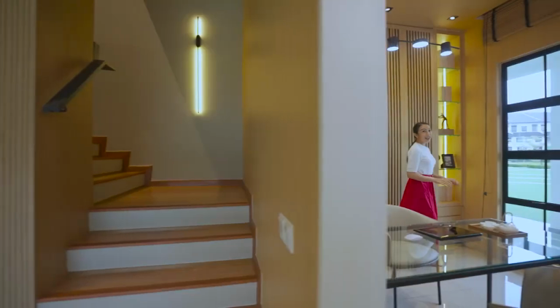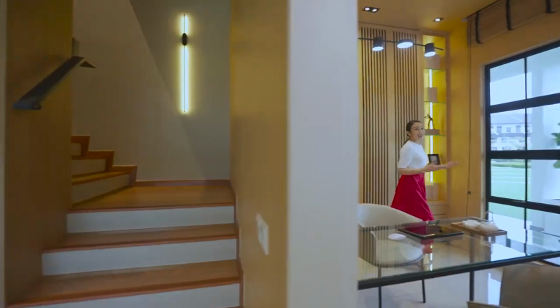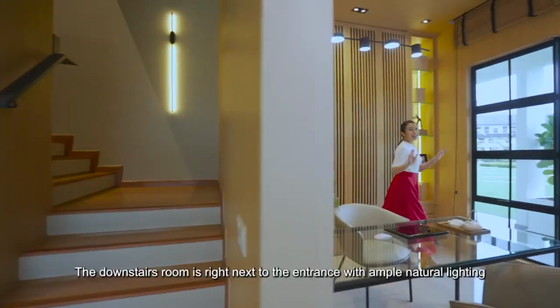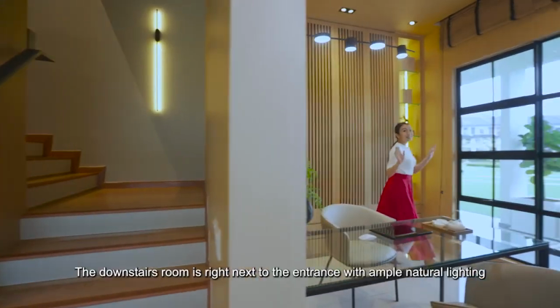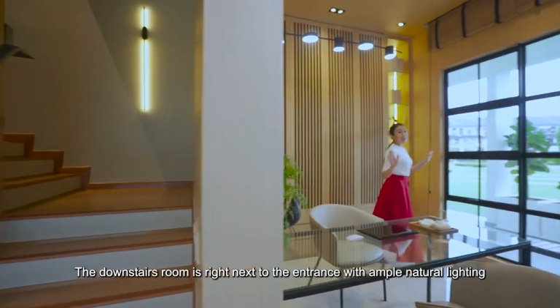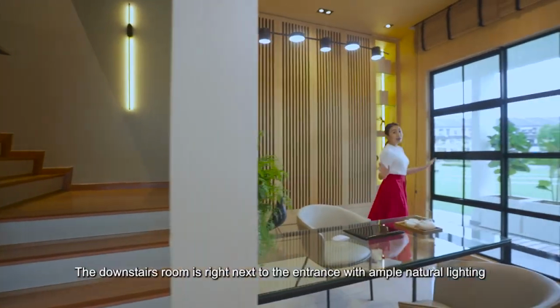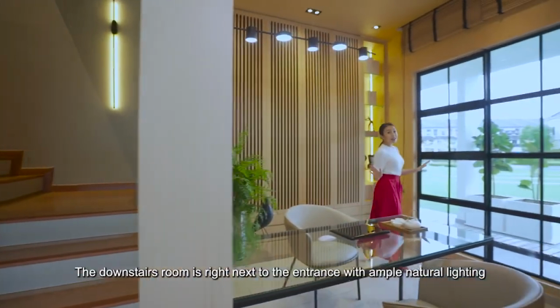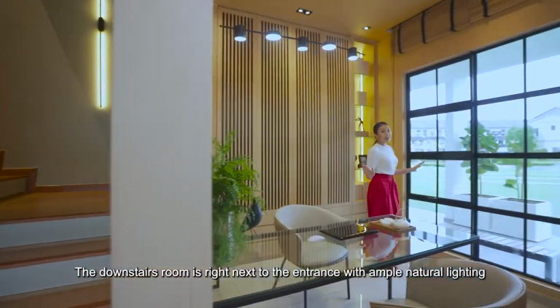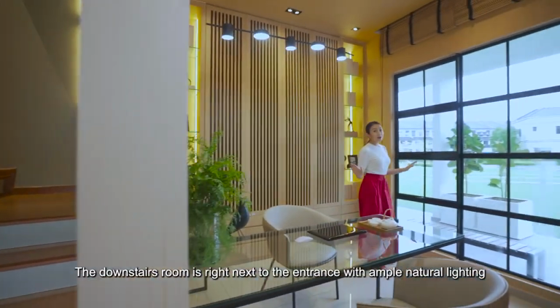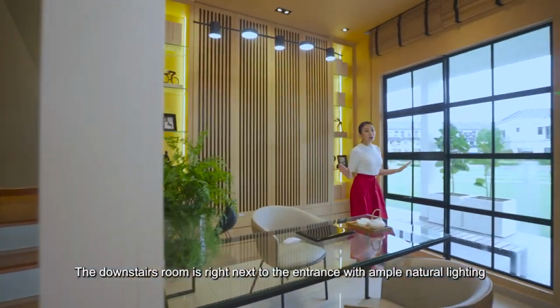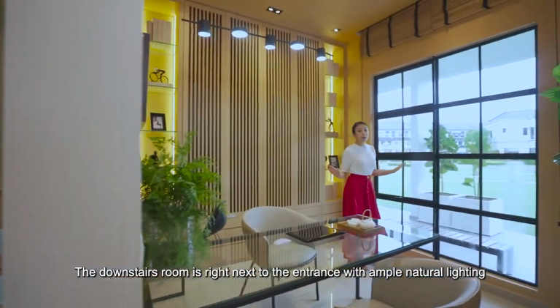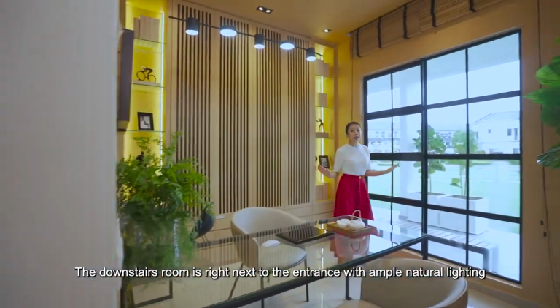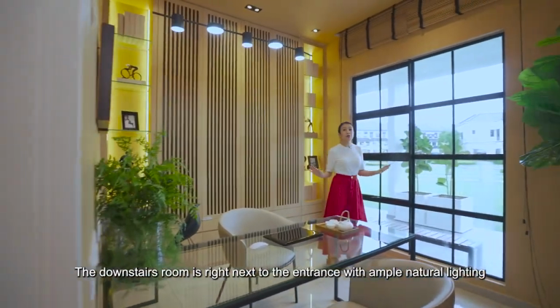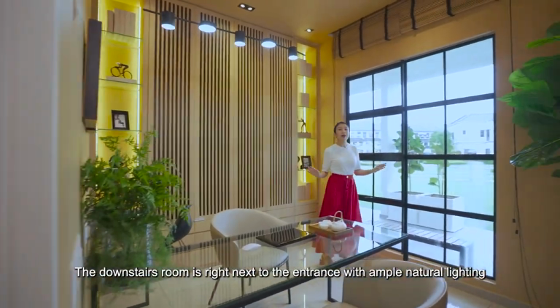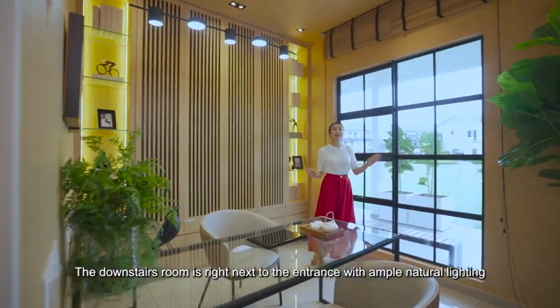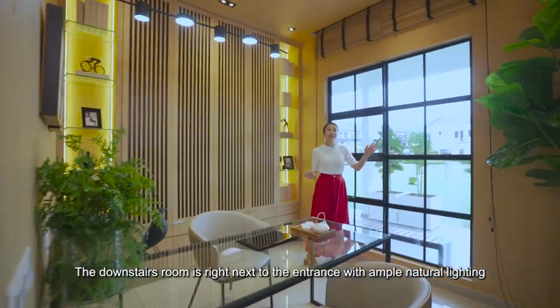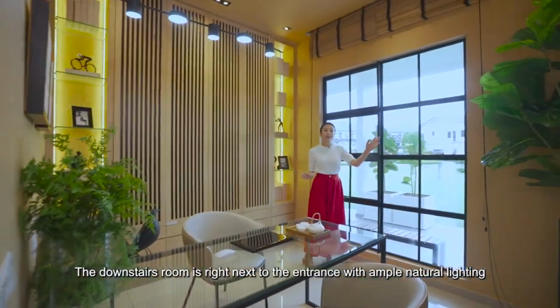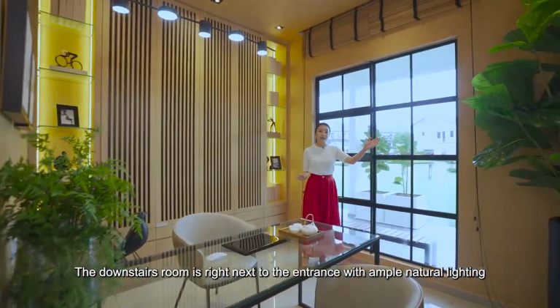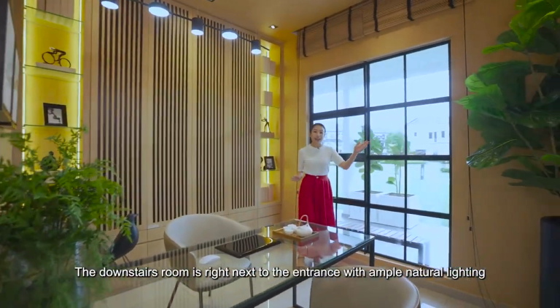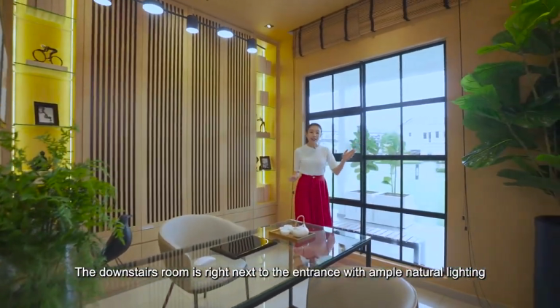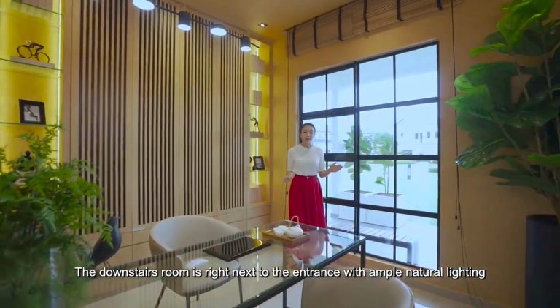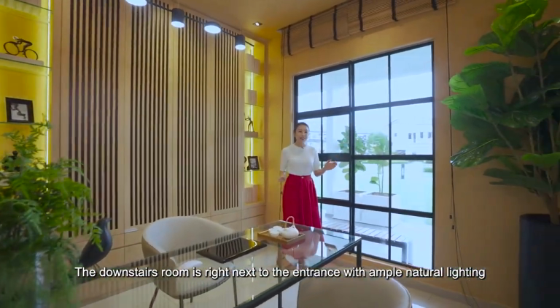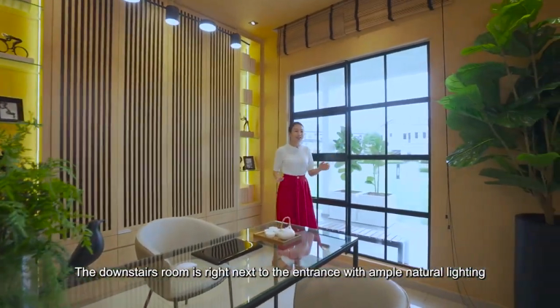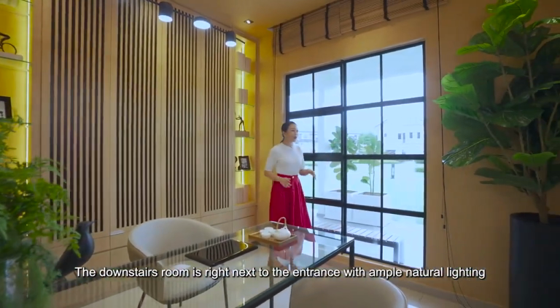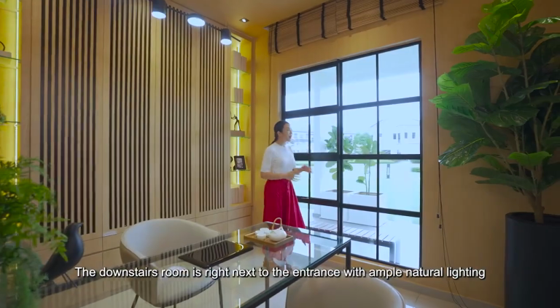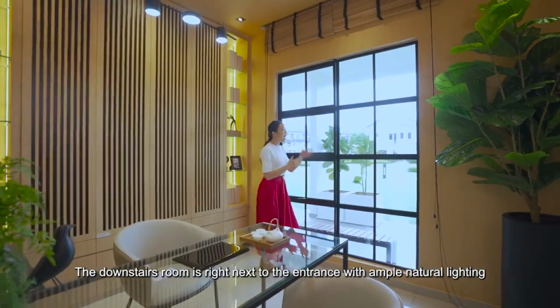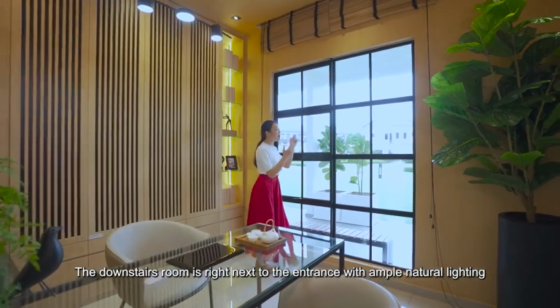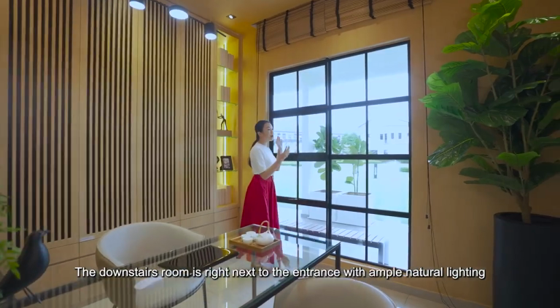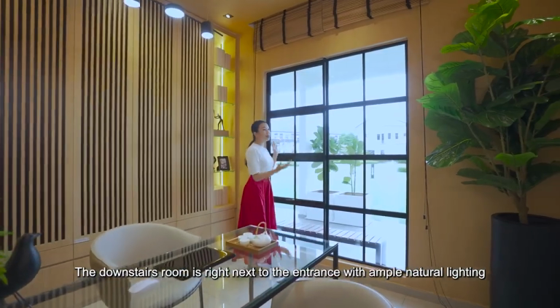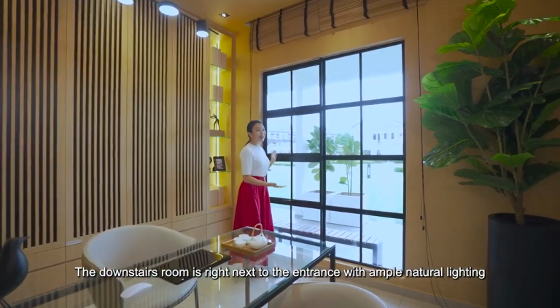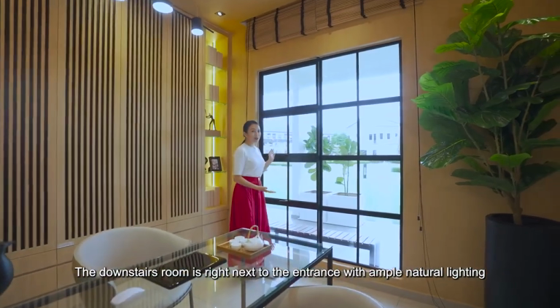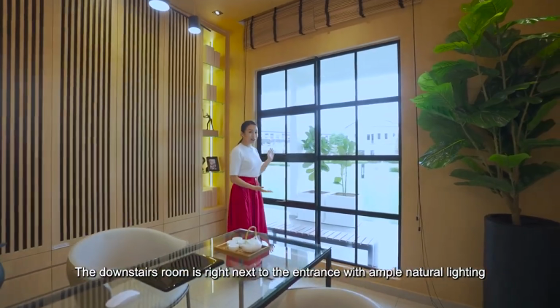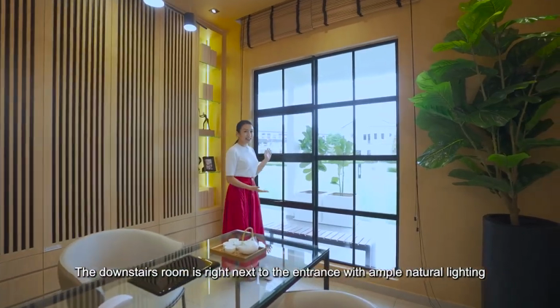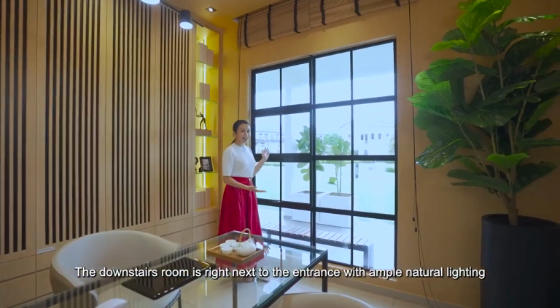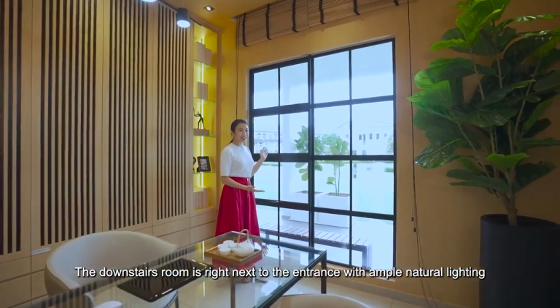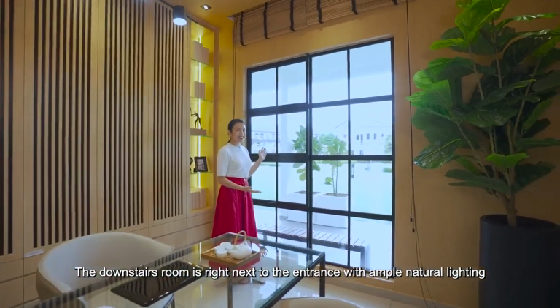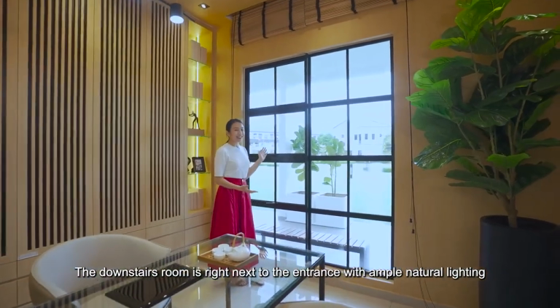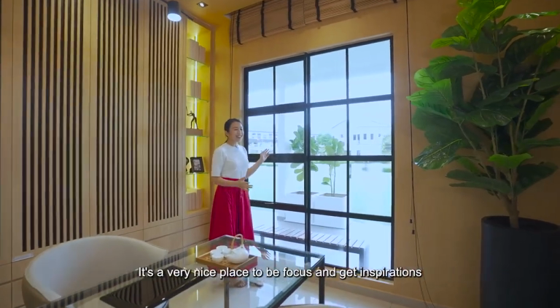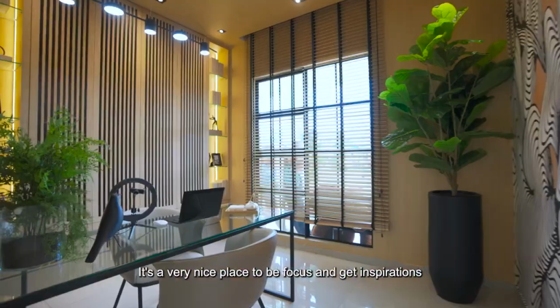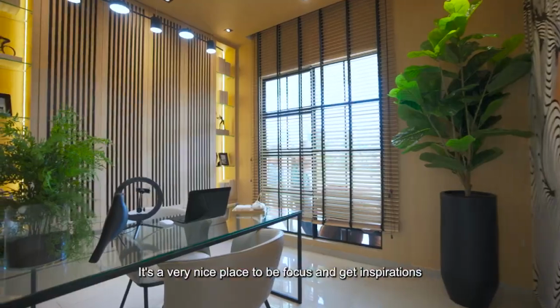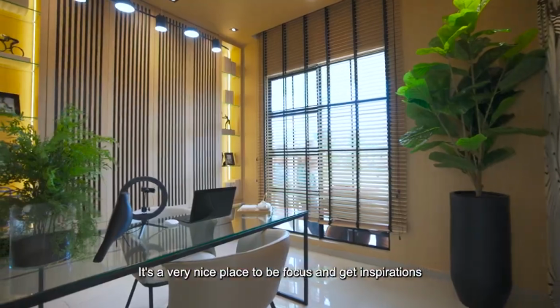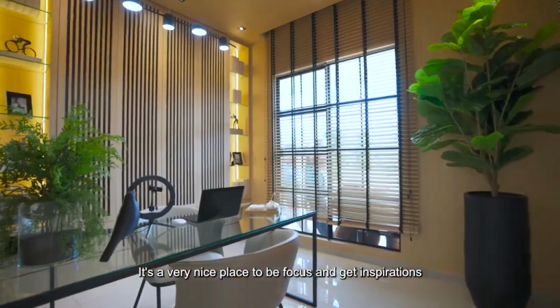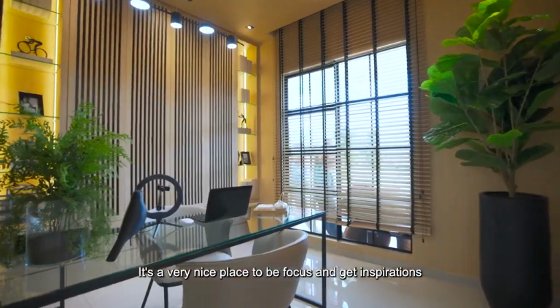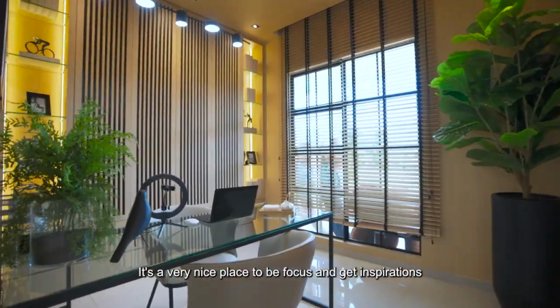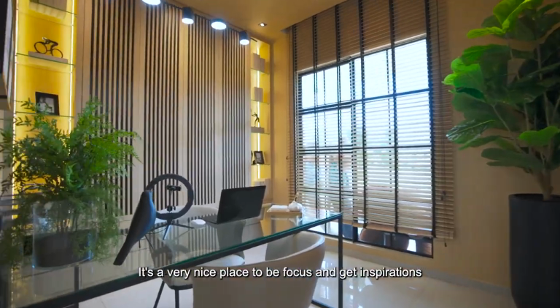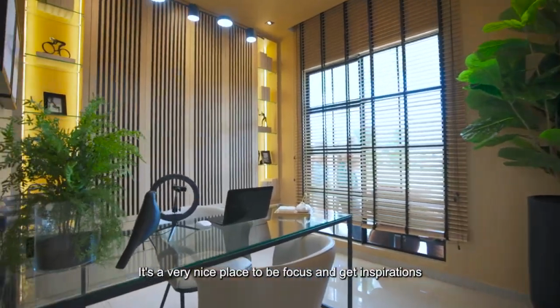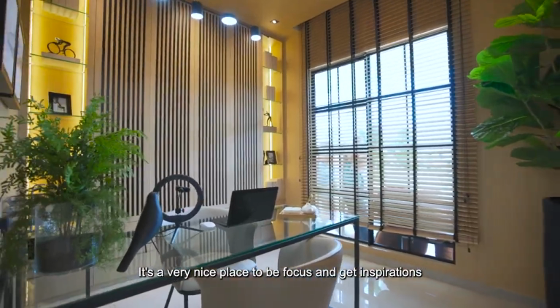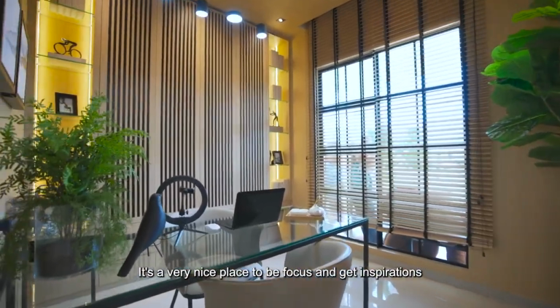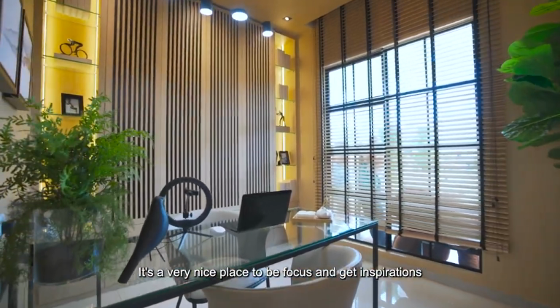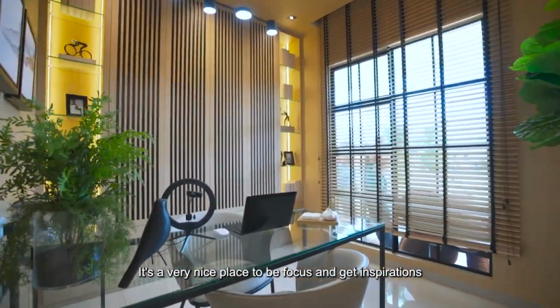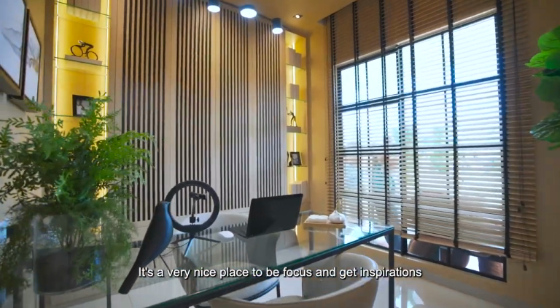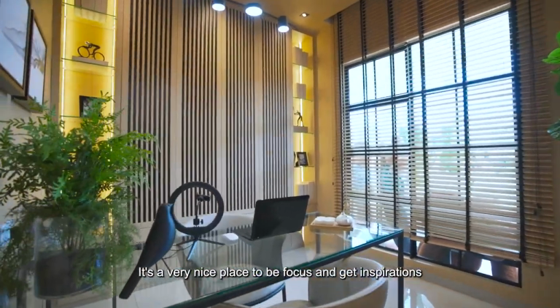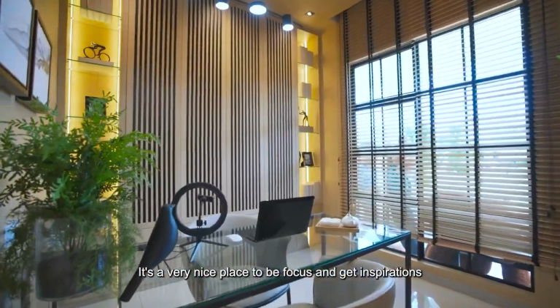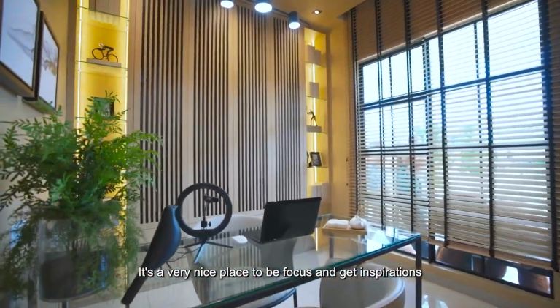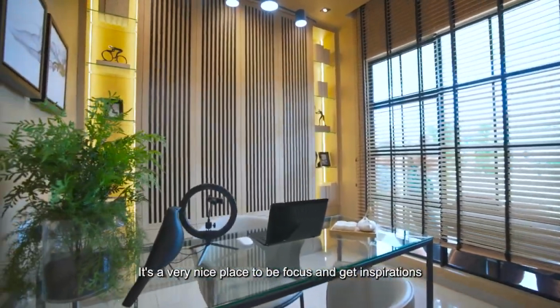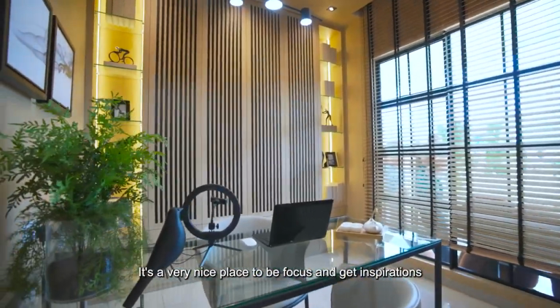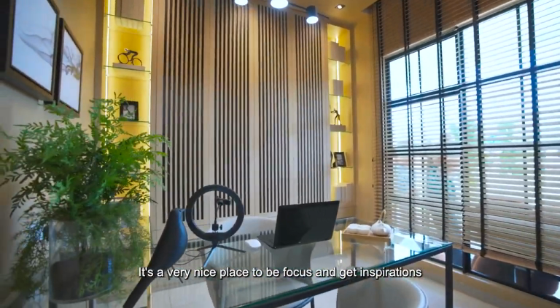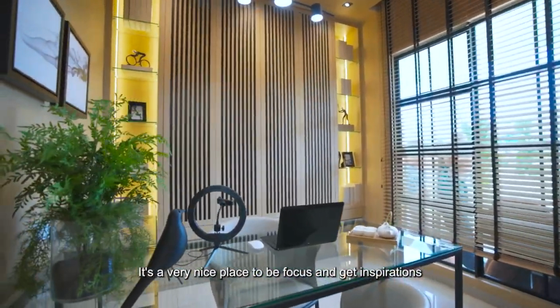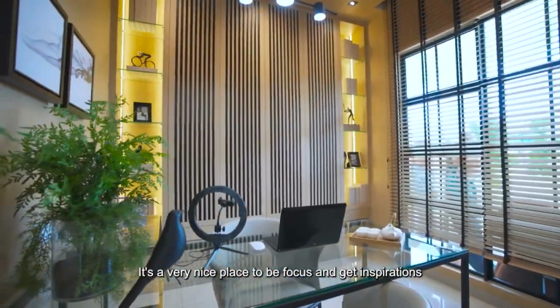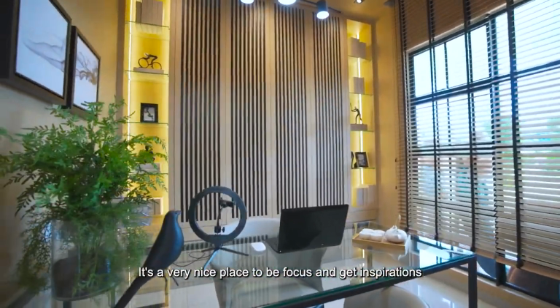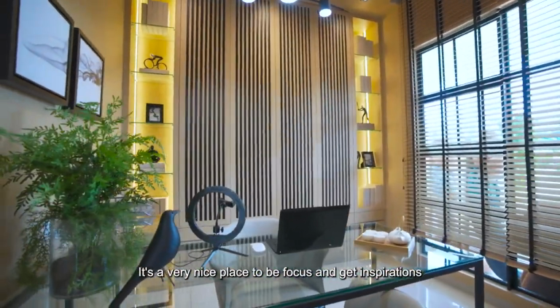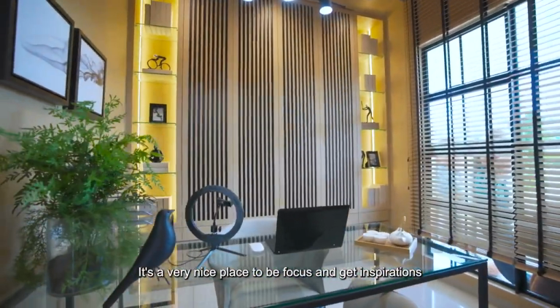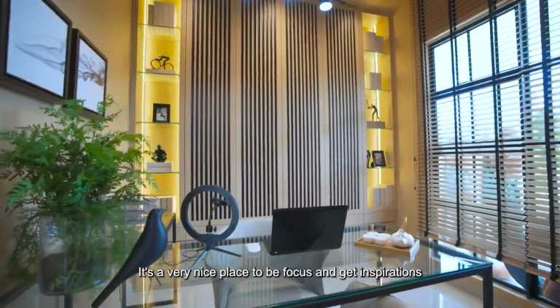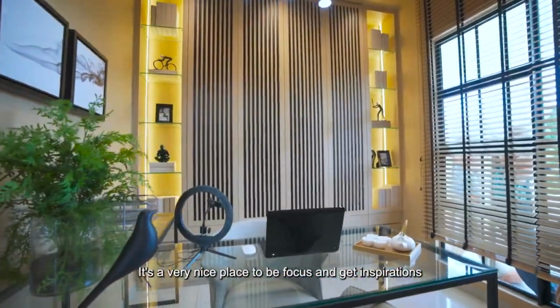The downstairs room is right next to the entrance with ample natural lighting. It's a very nice place to stay focused and get inspiration.